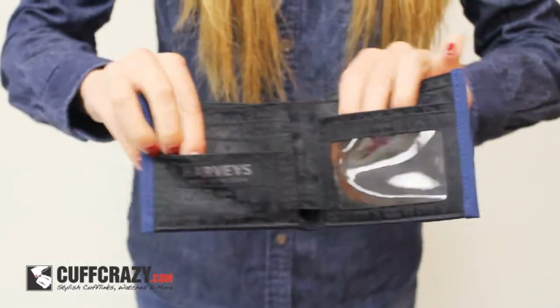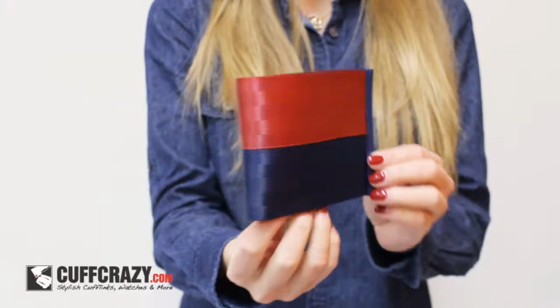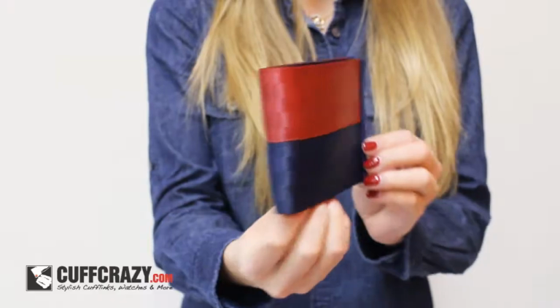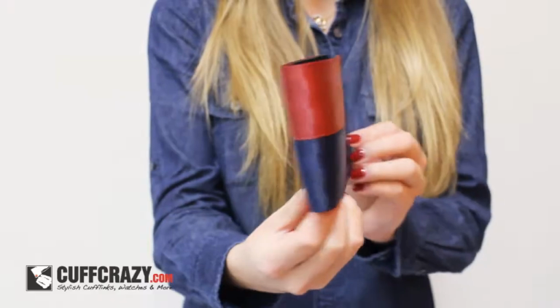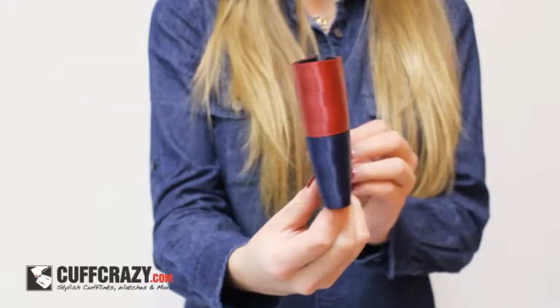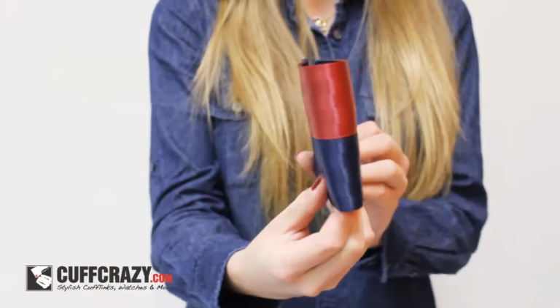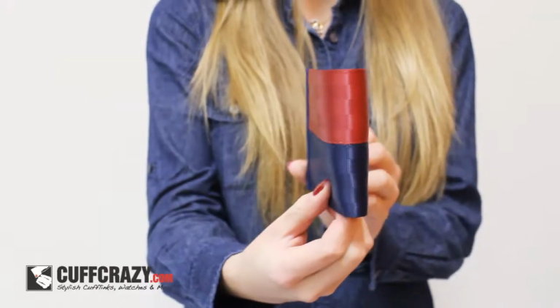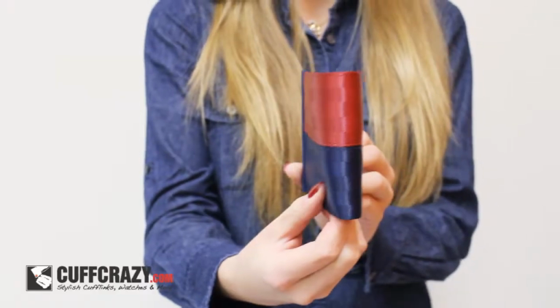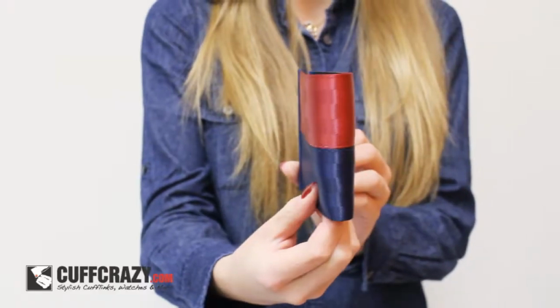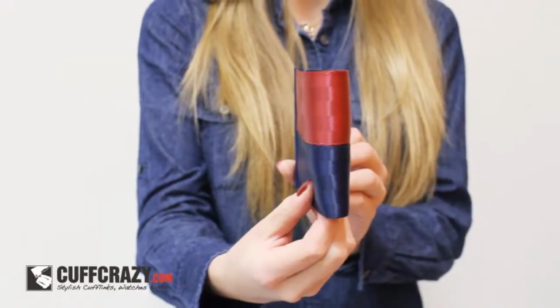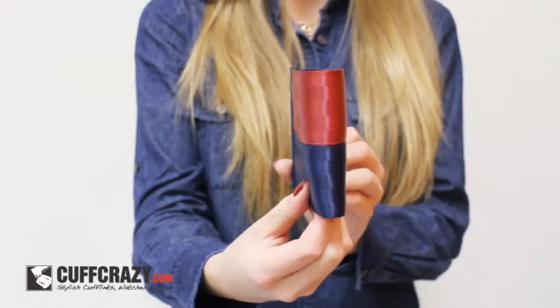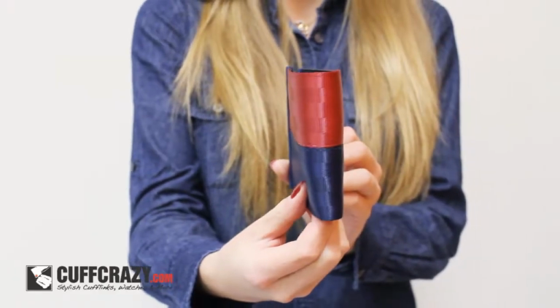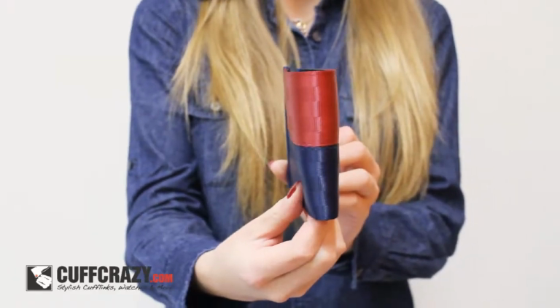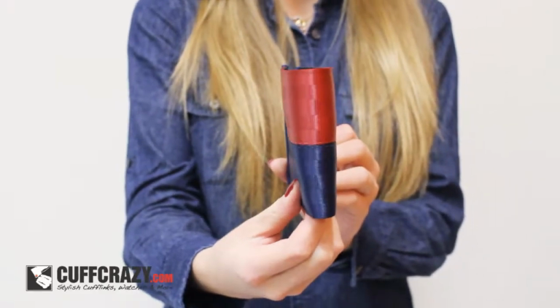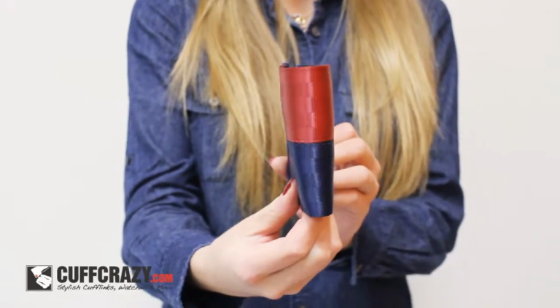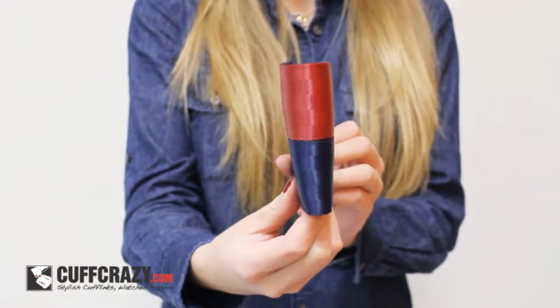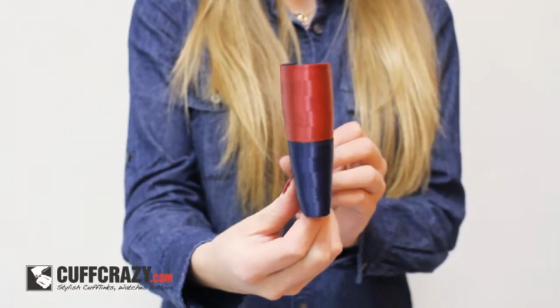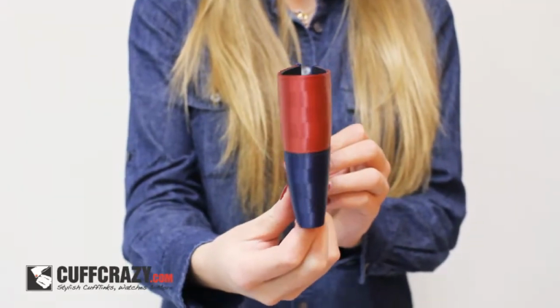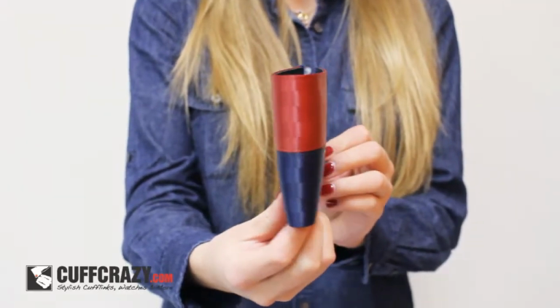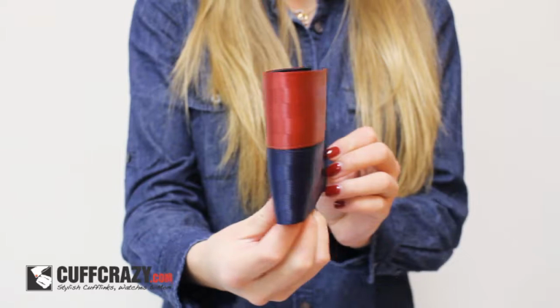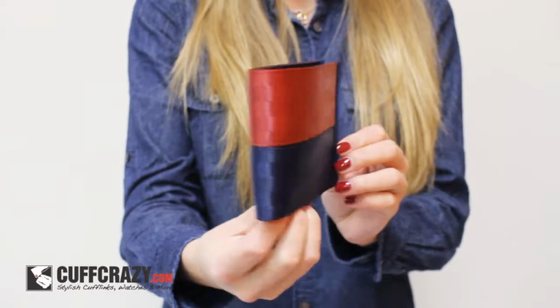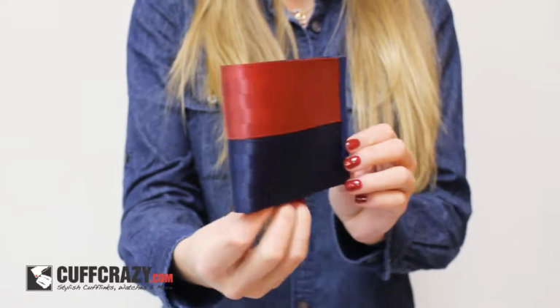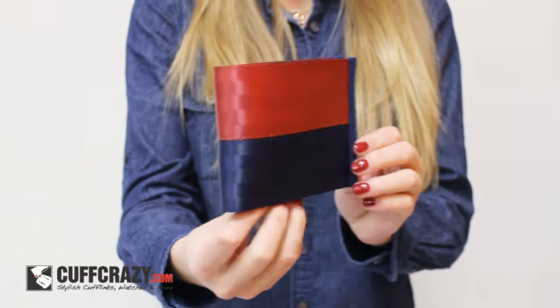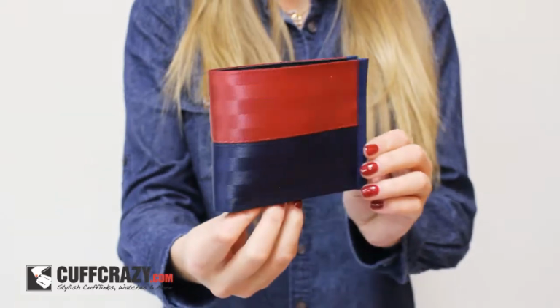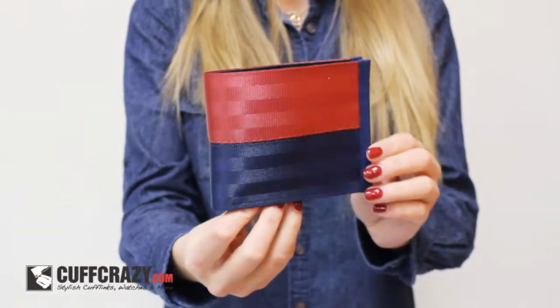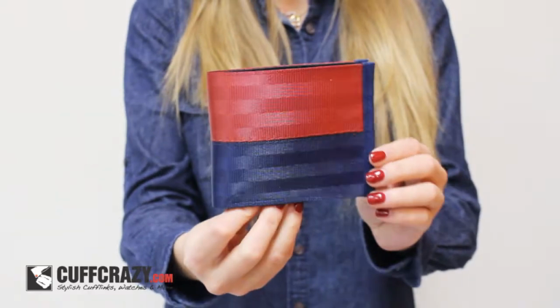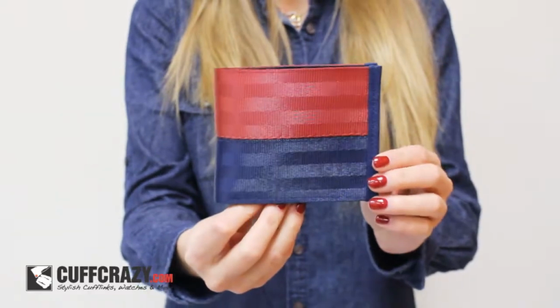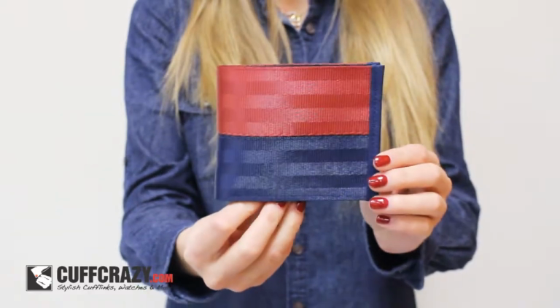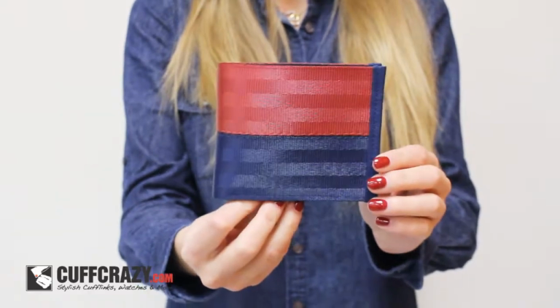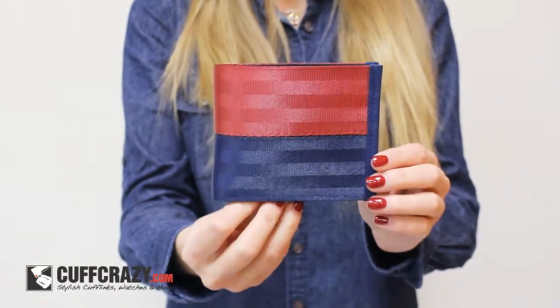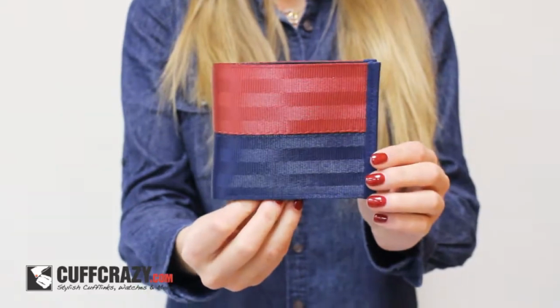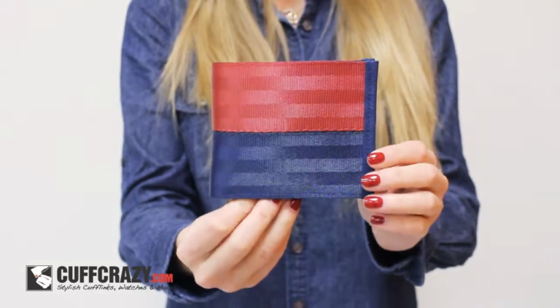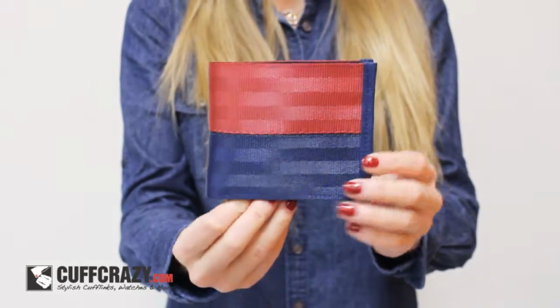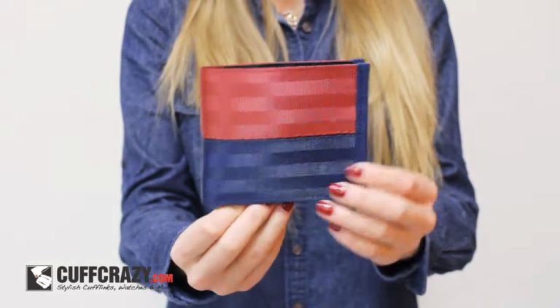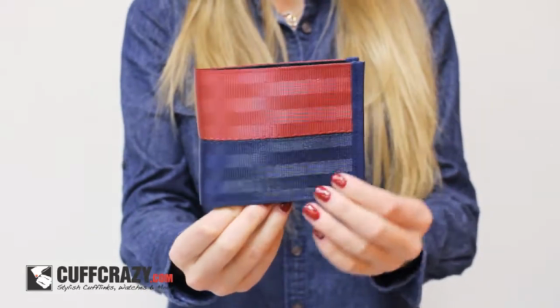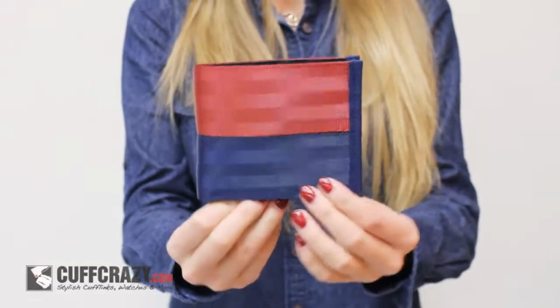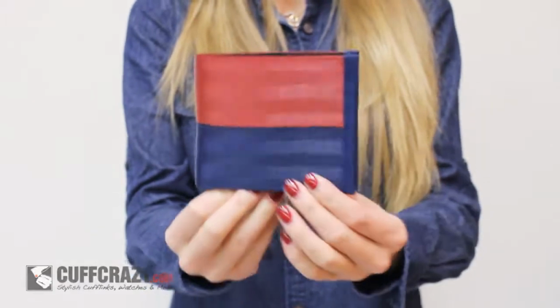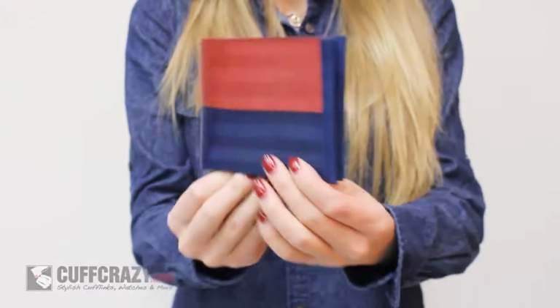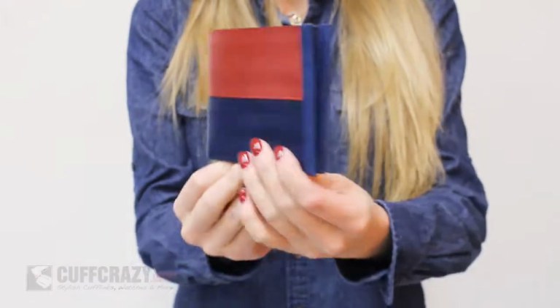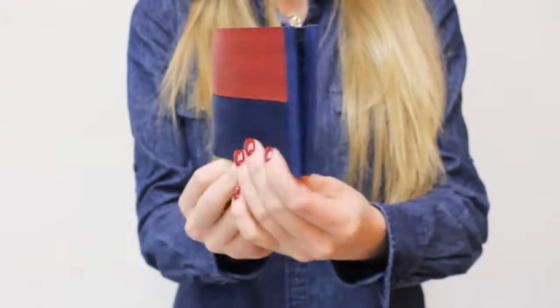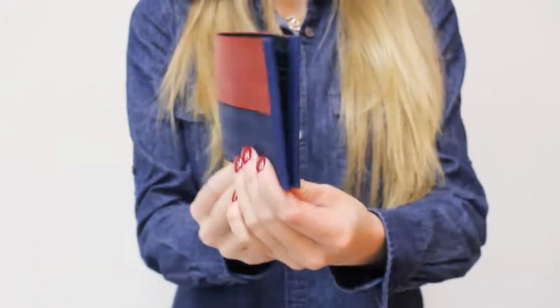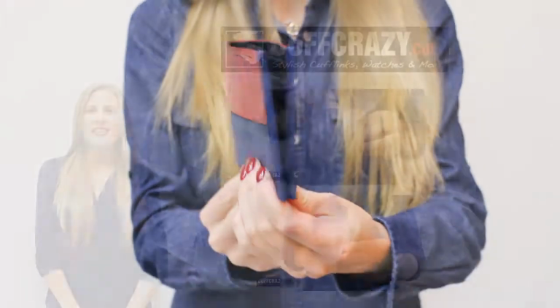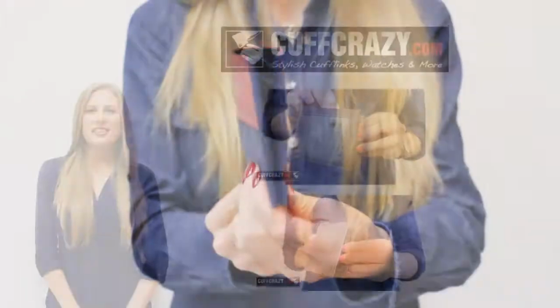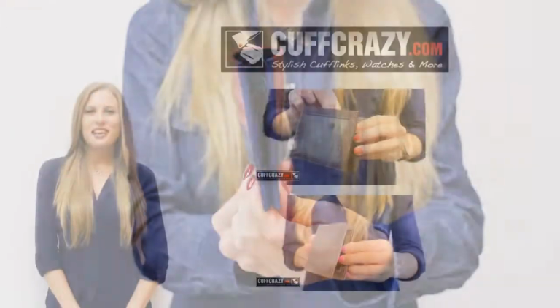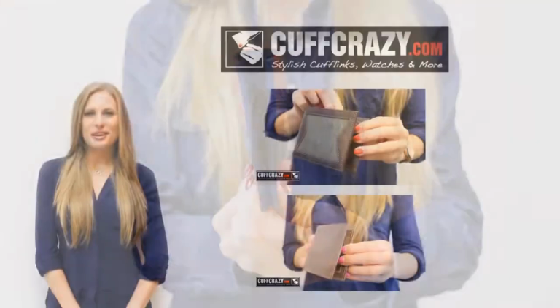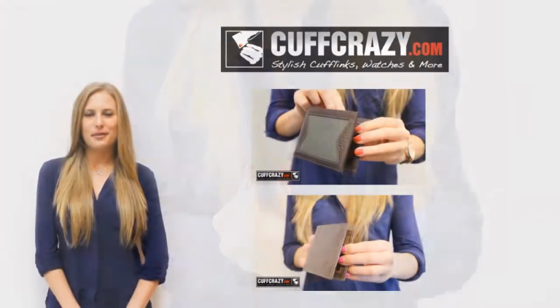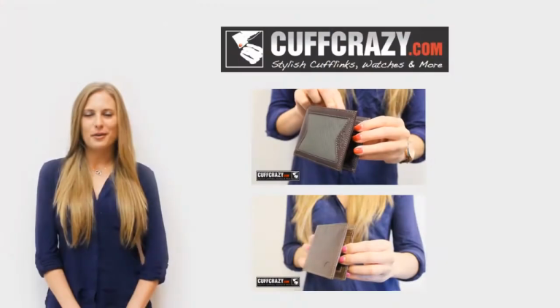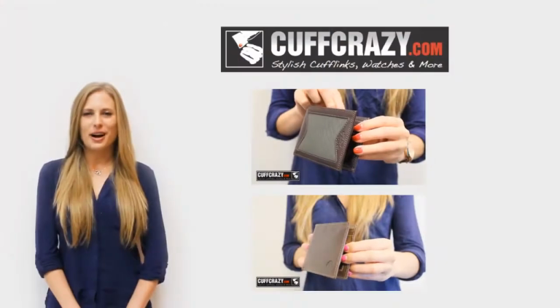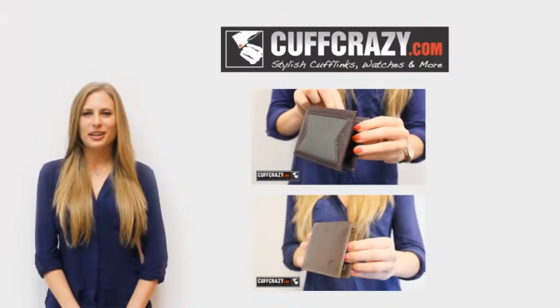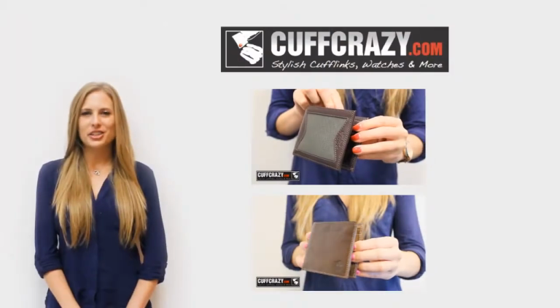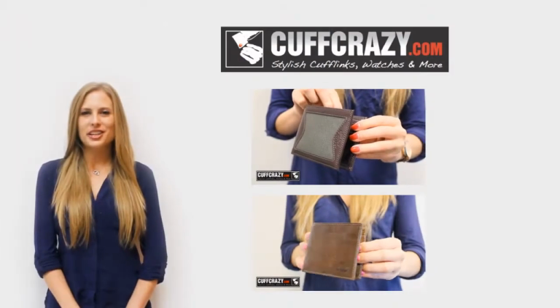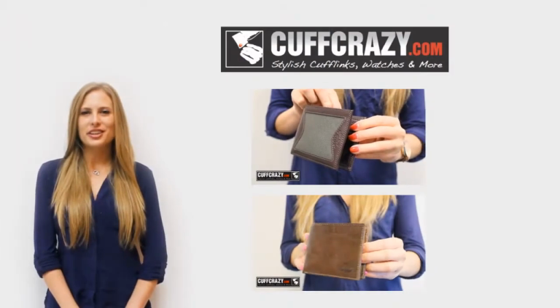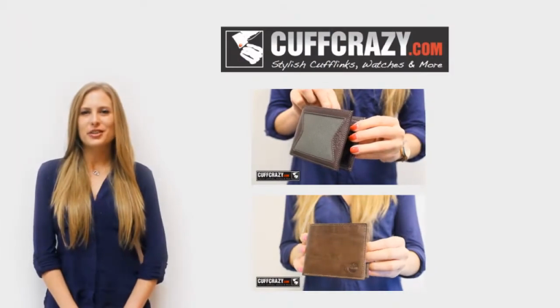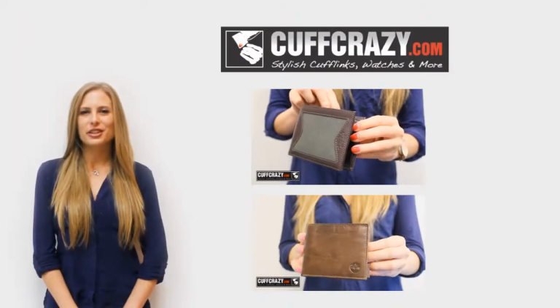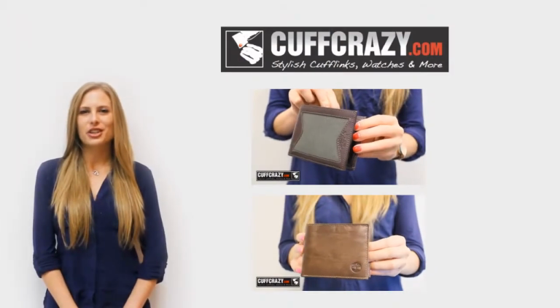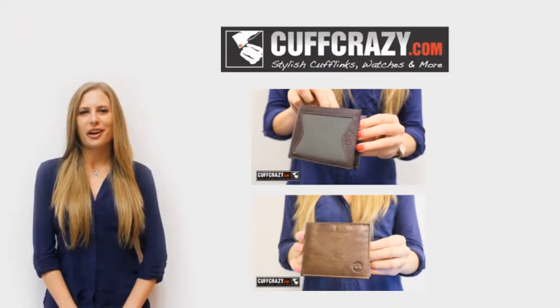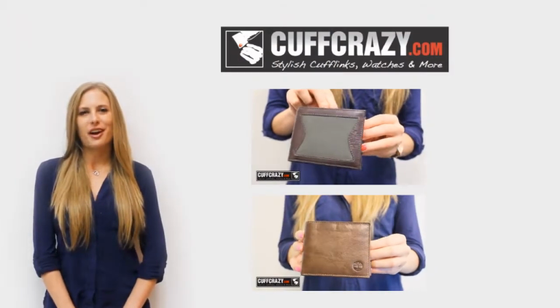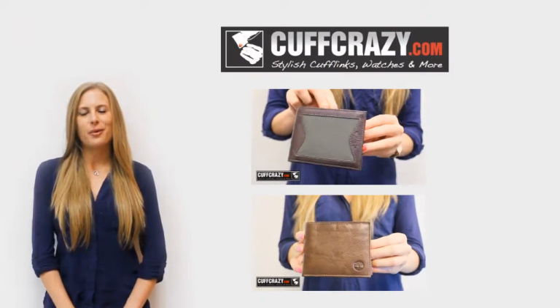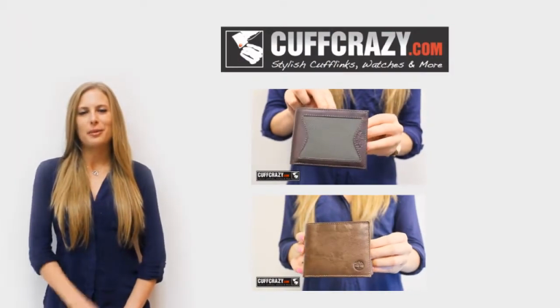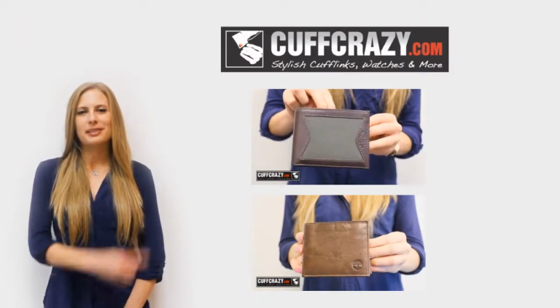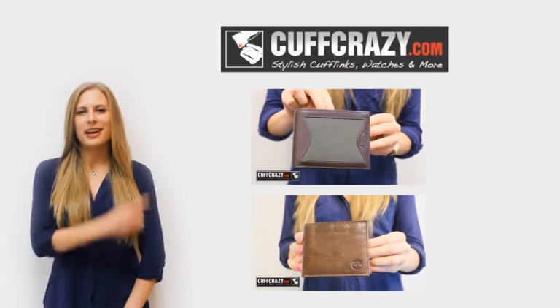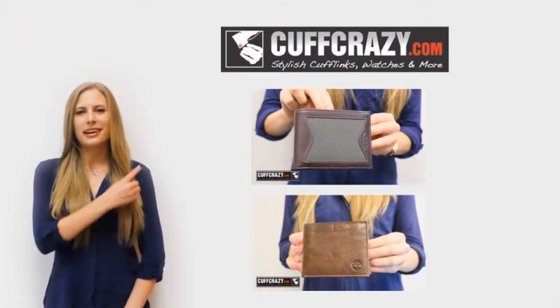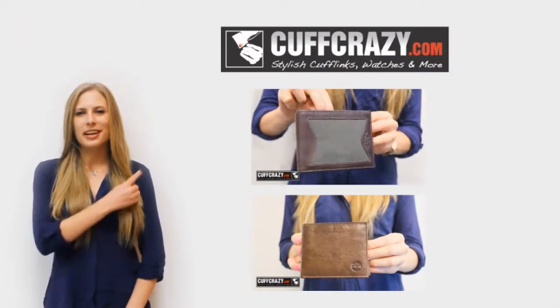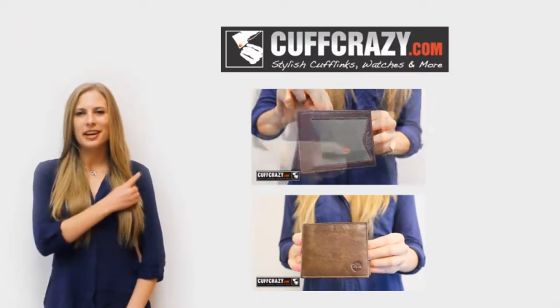Perfect for the modern man, this billfold is durable and ideal for everyday use. Thank you for watching, you can check out our website here.